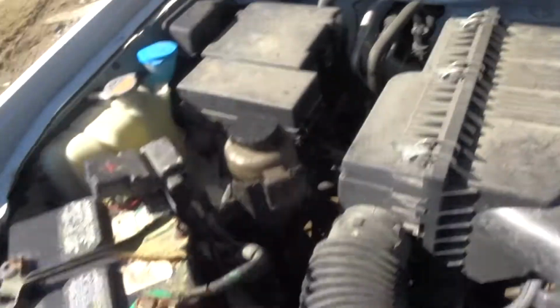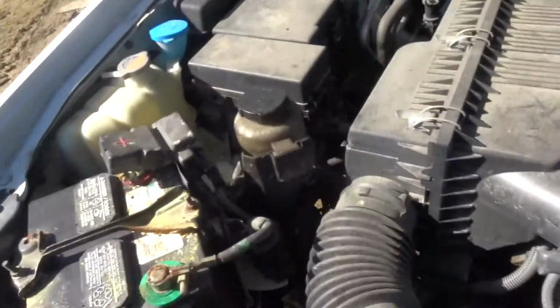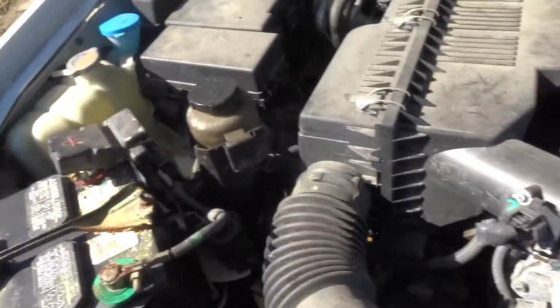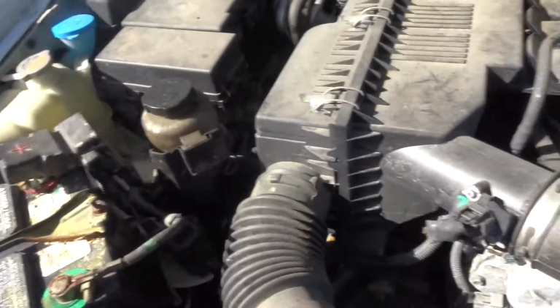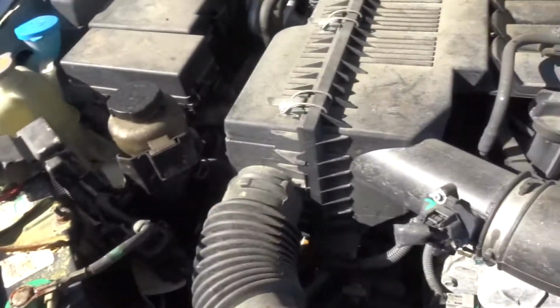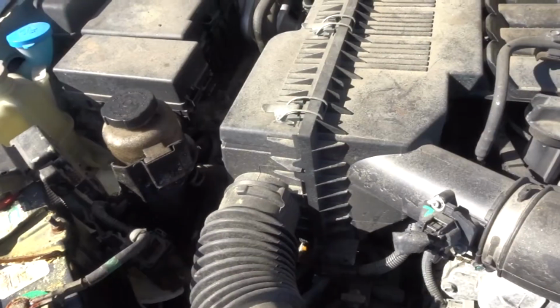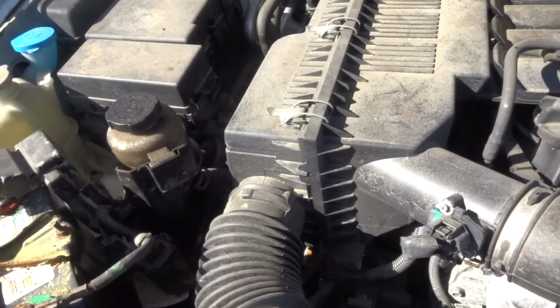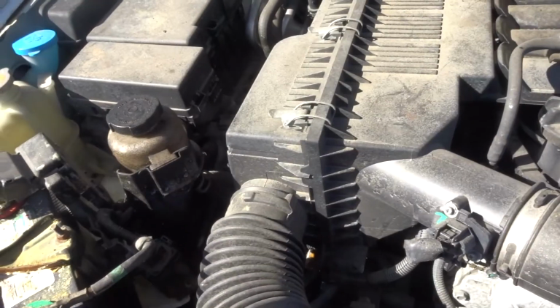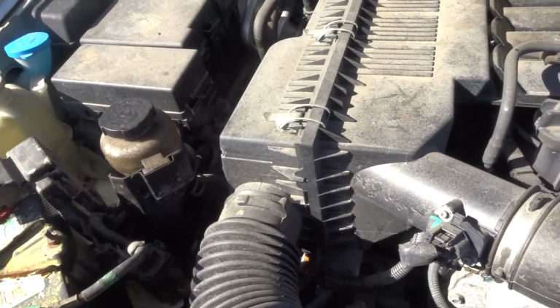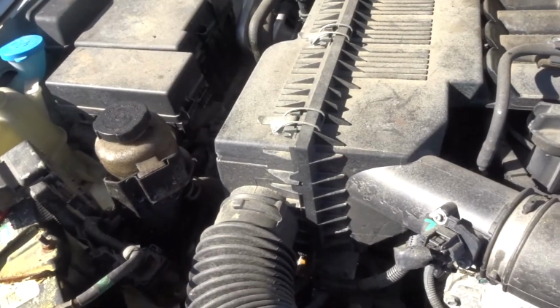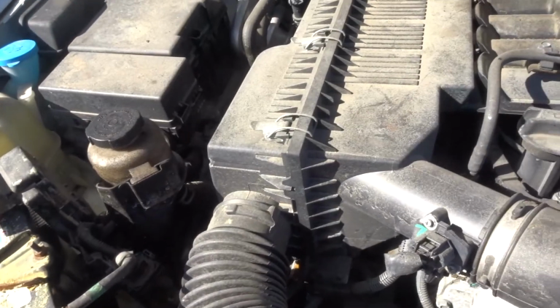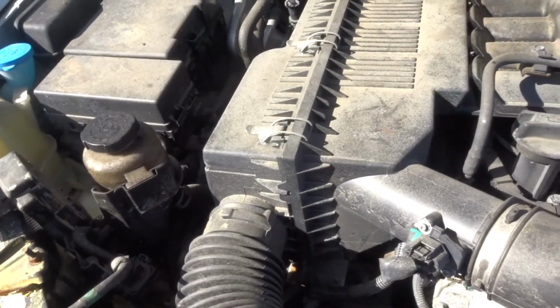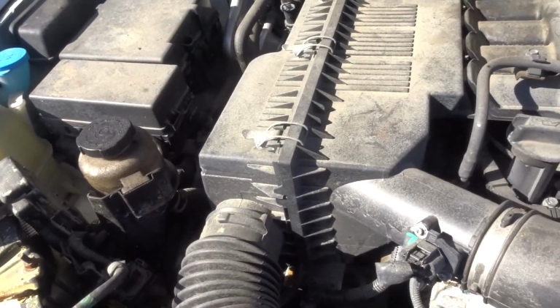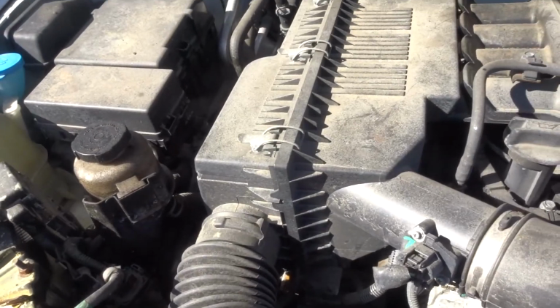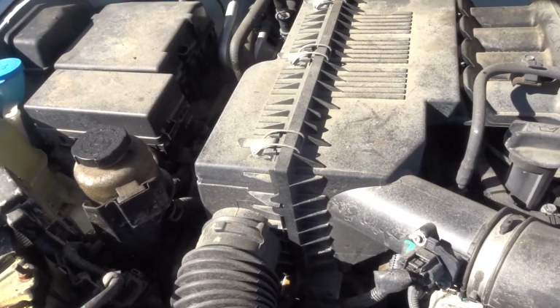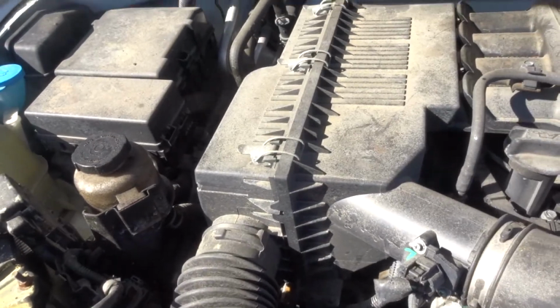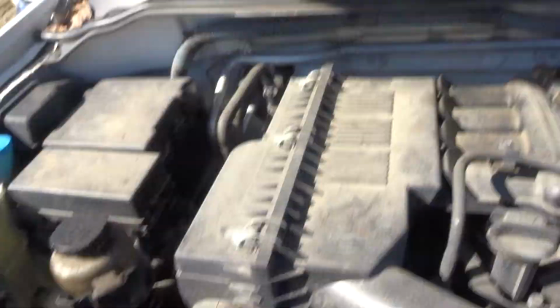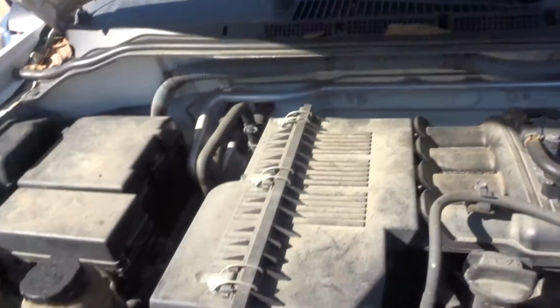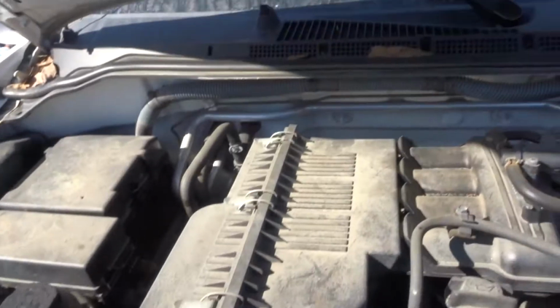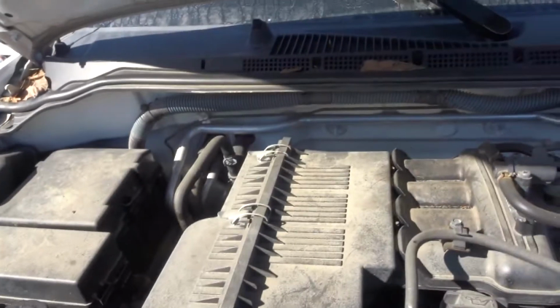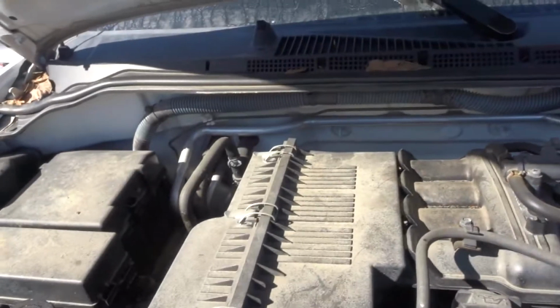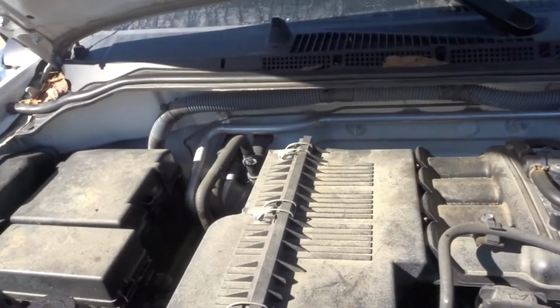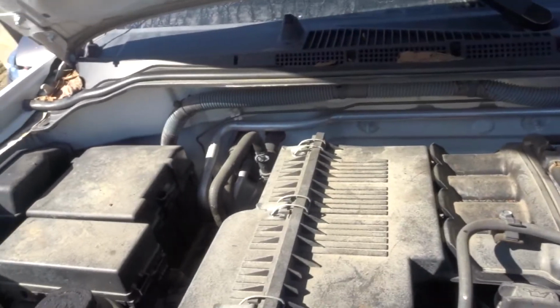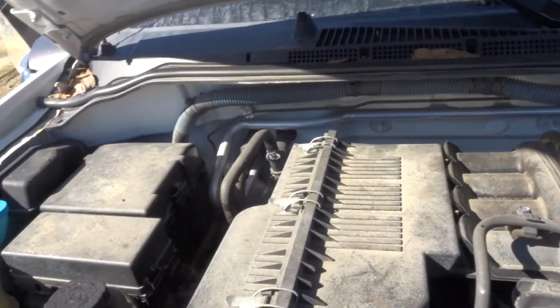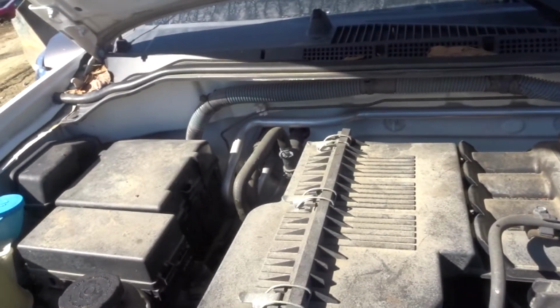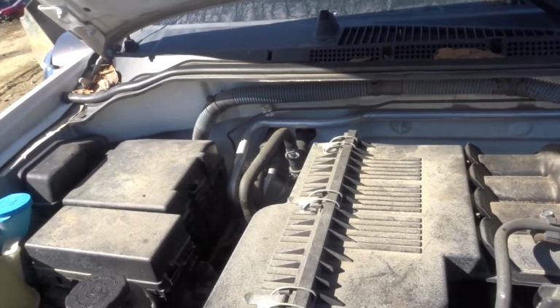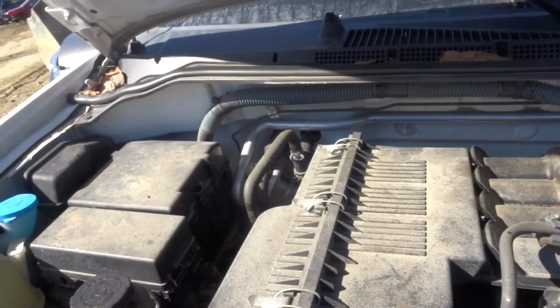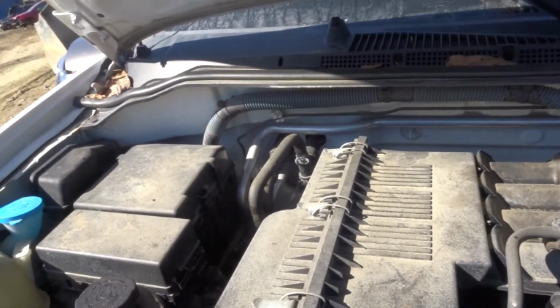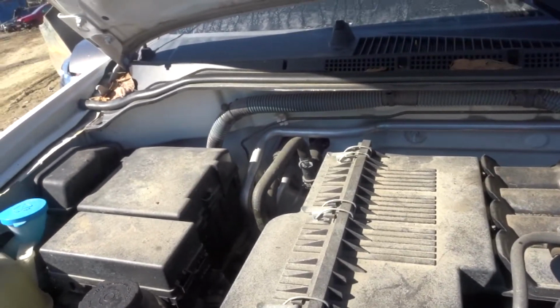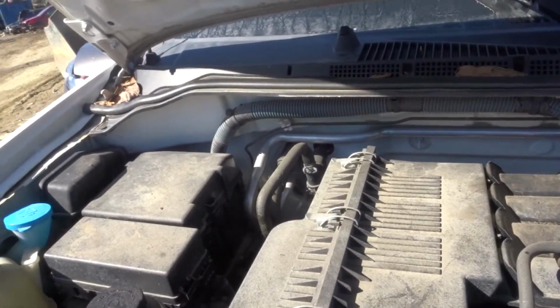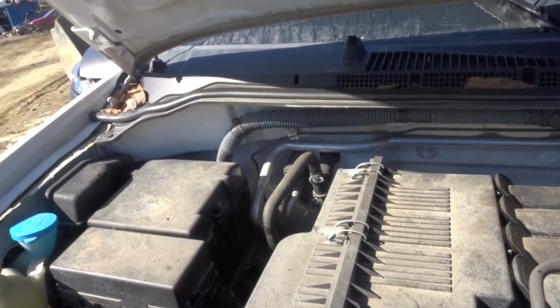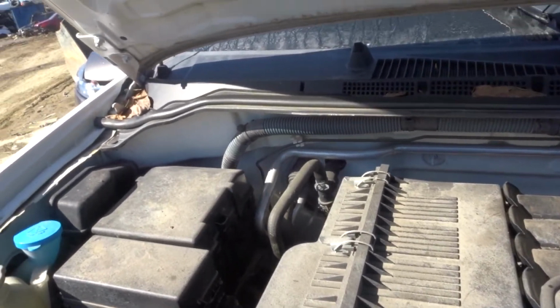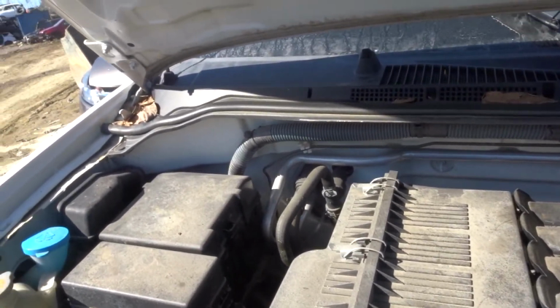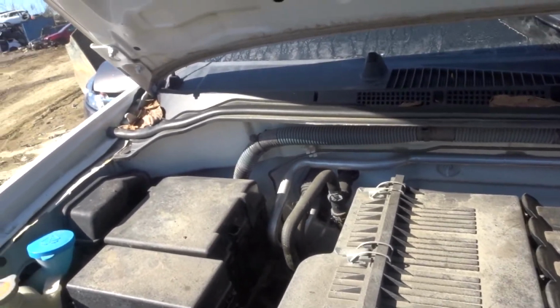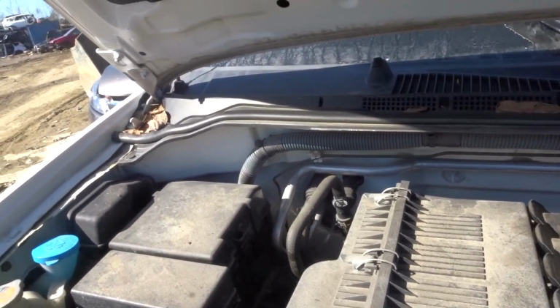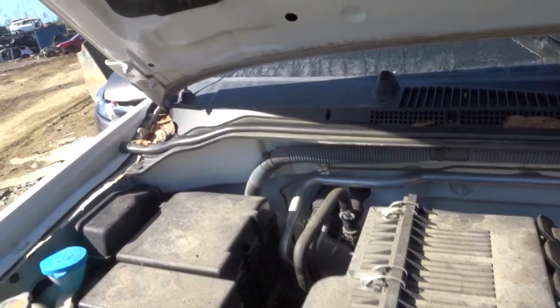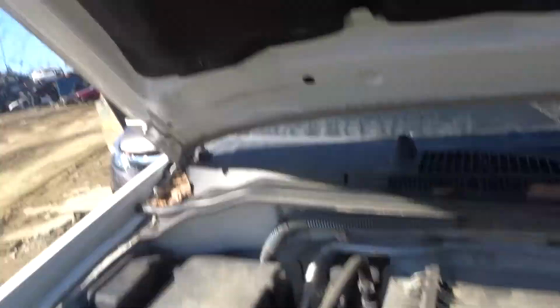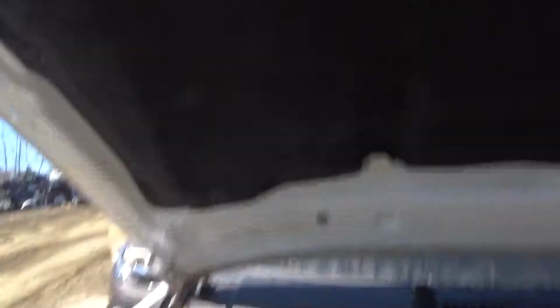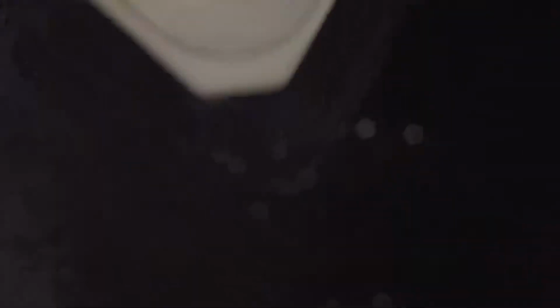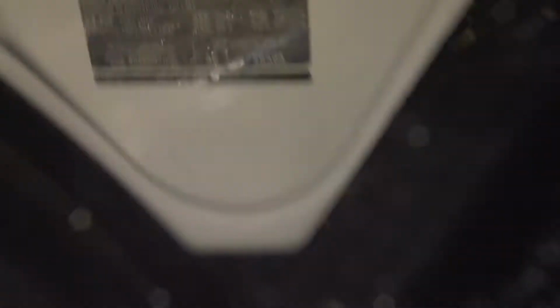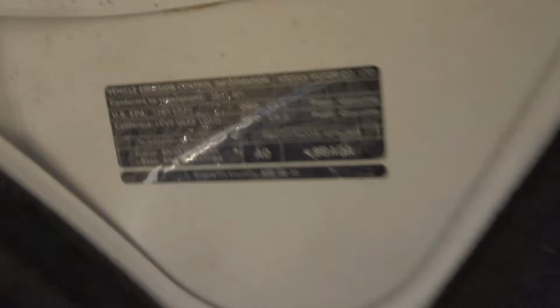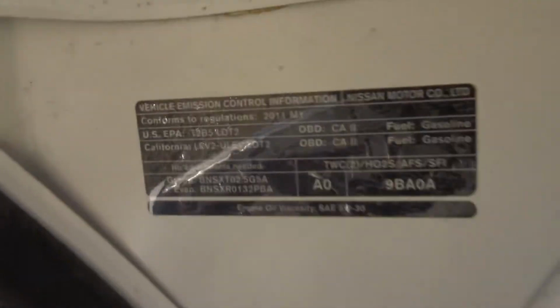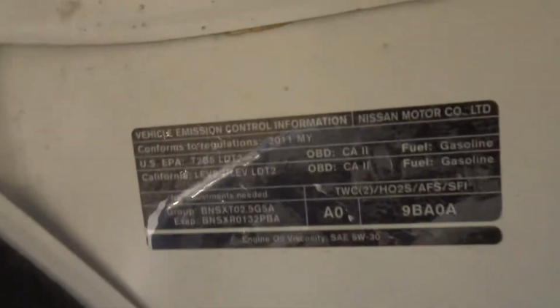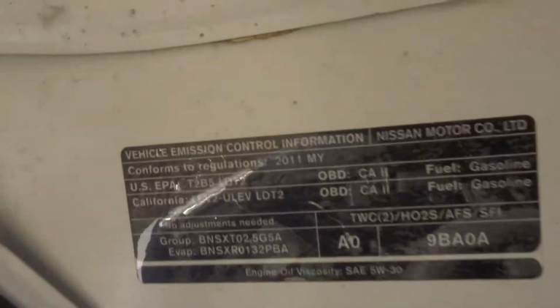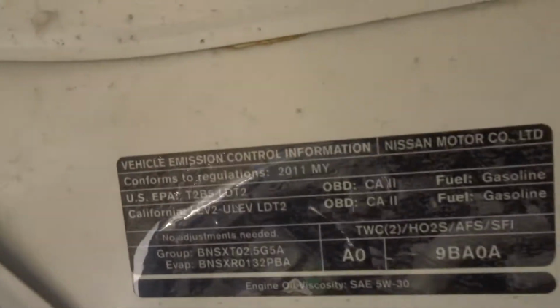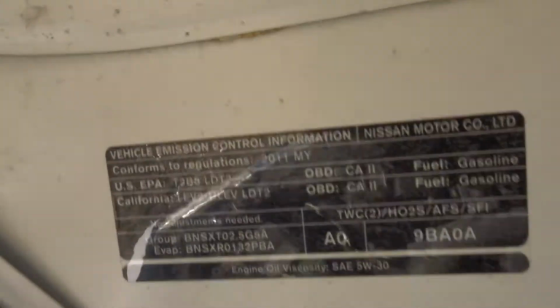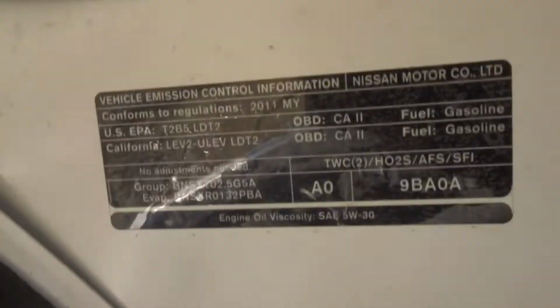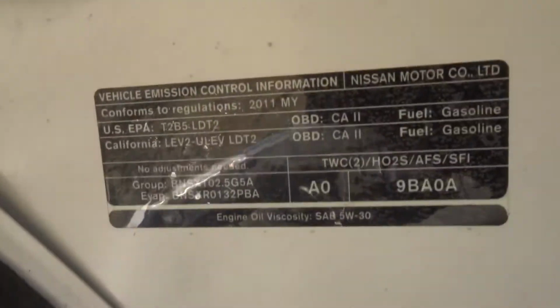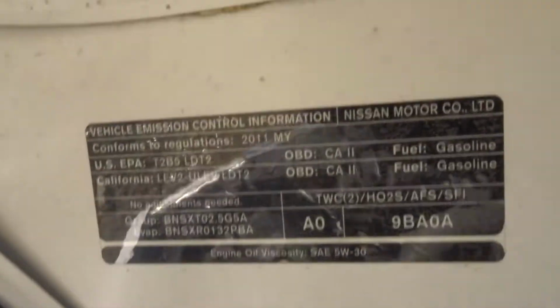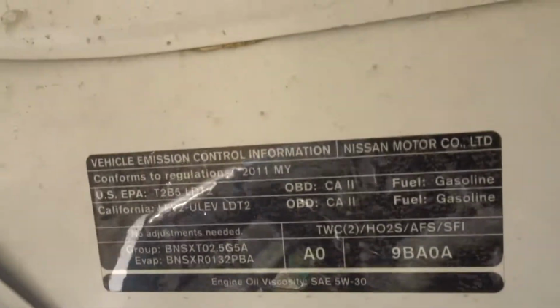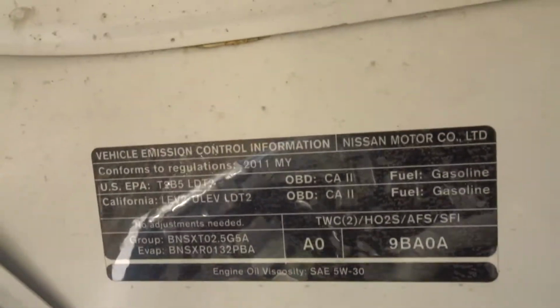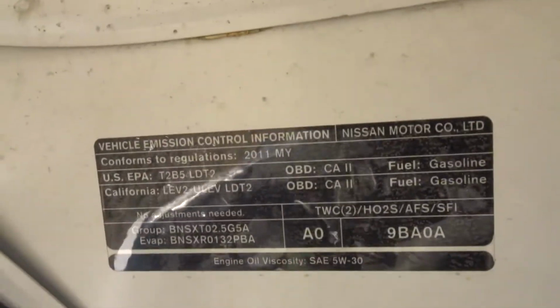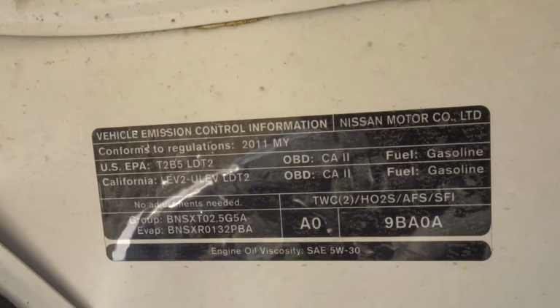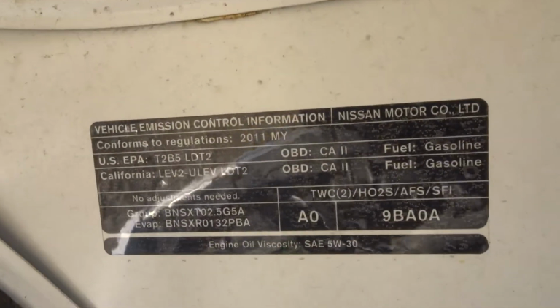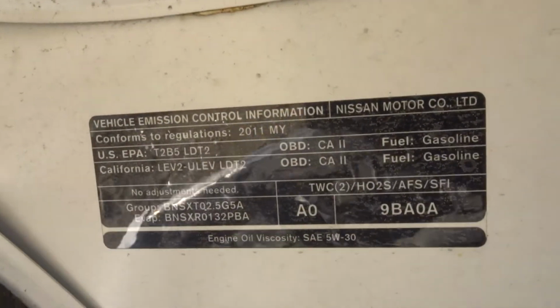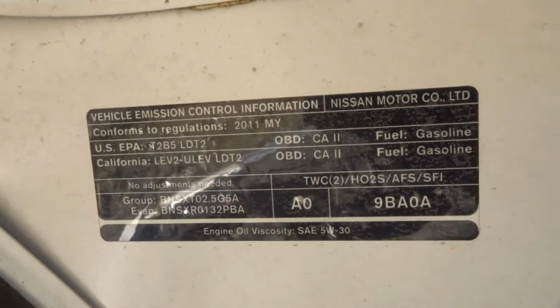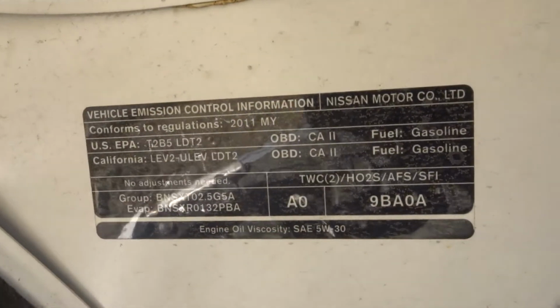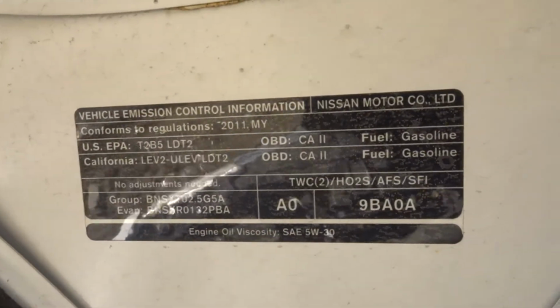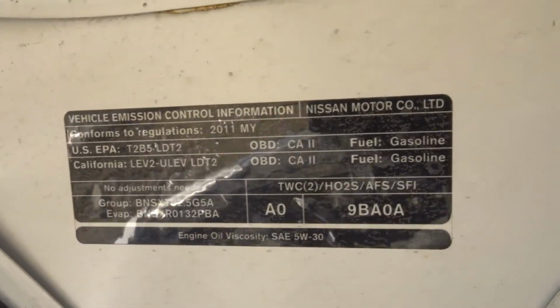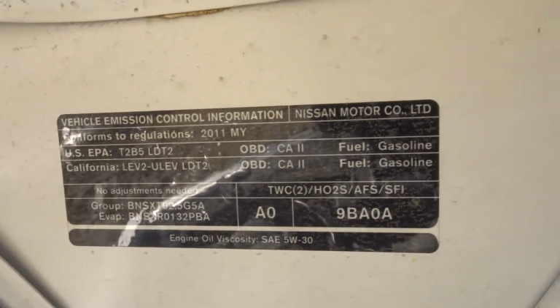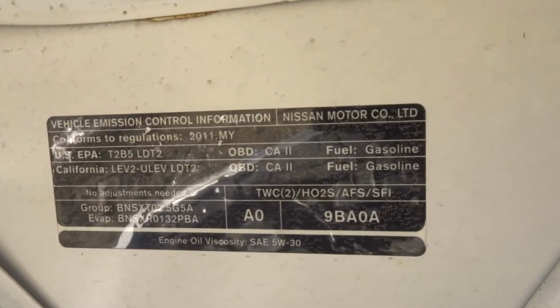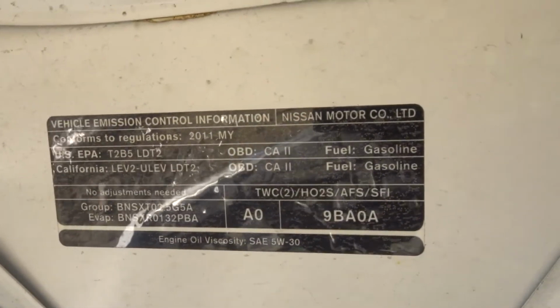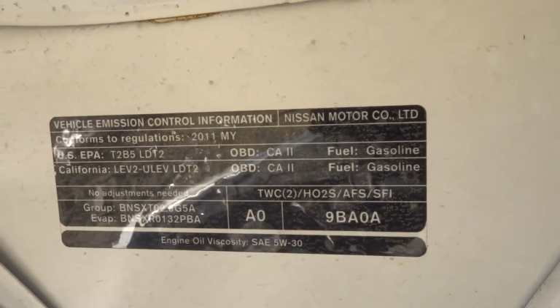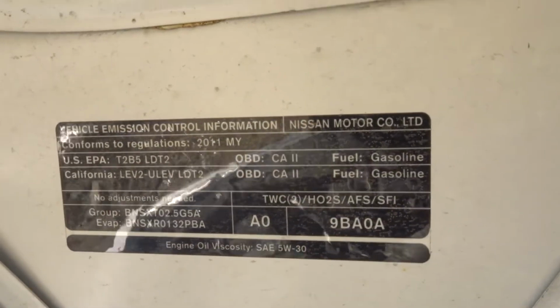It's all here under the hood. It's good. It's got California emissions, level two.